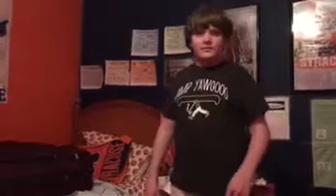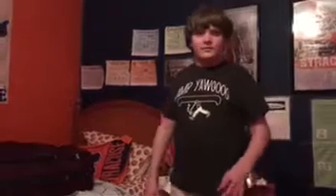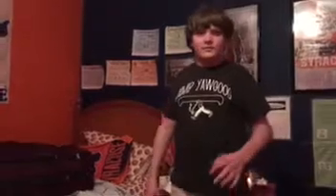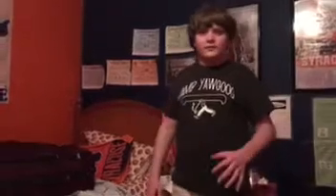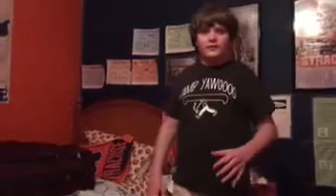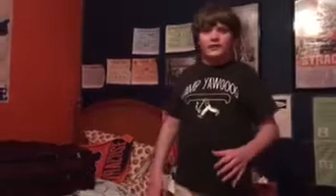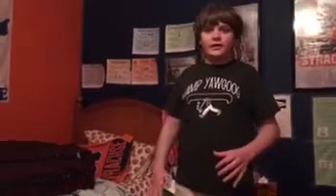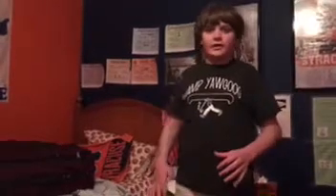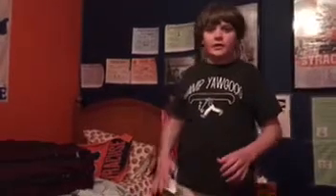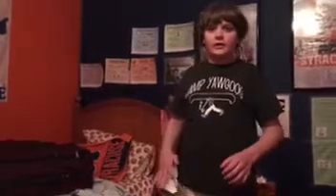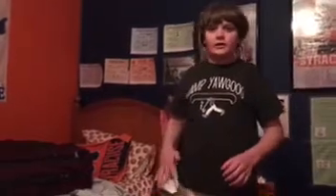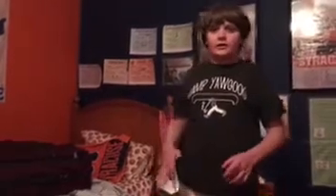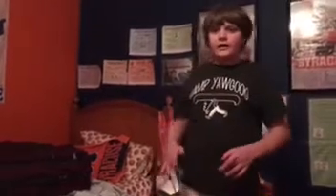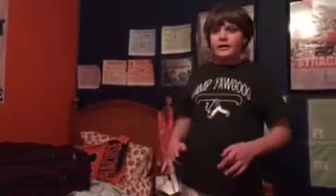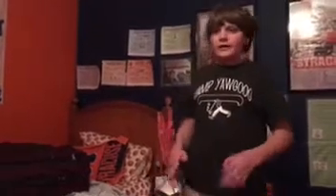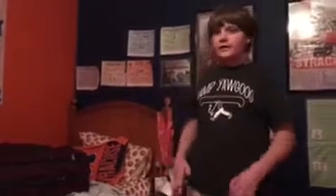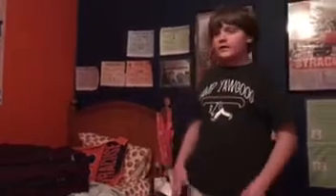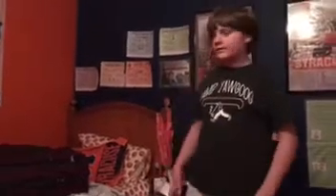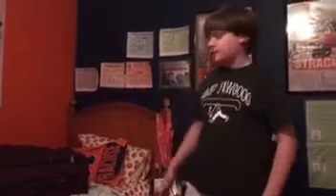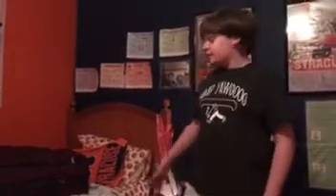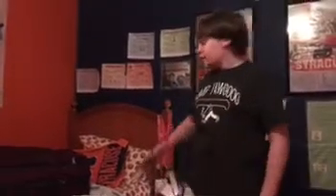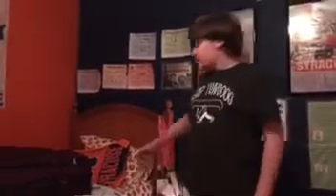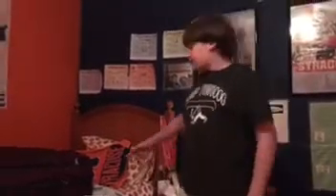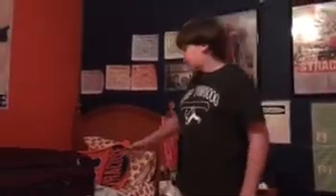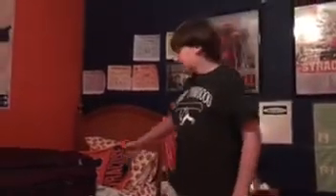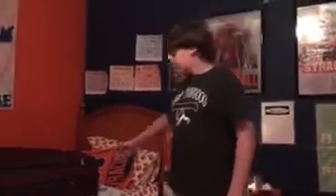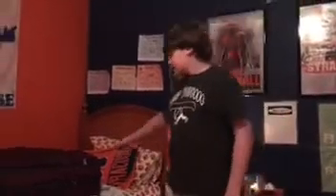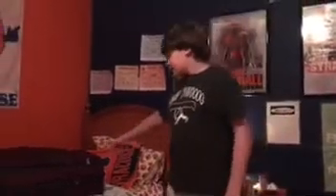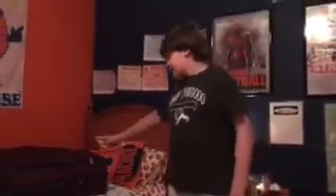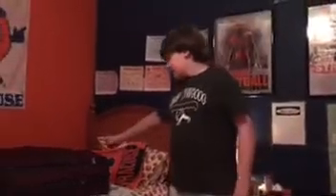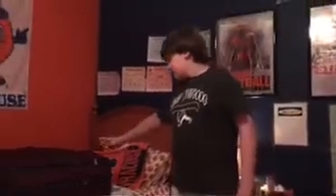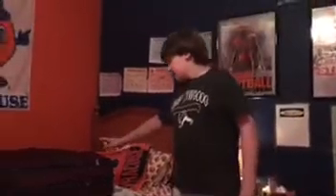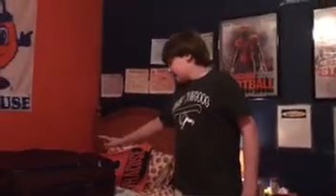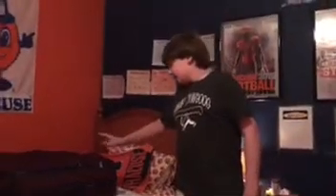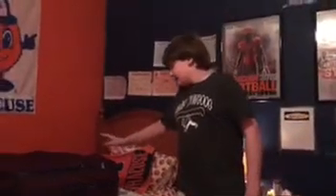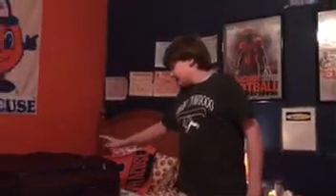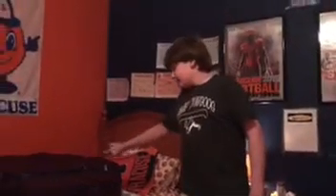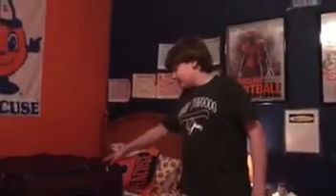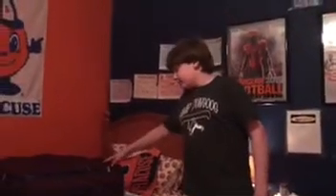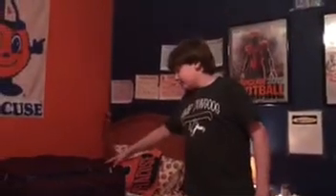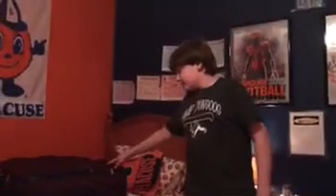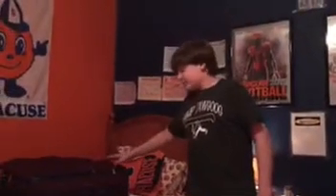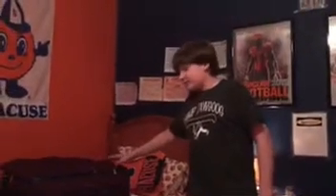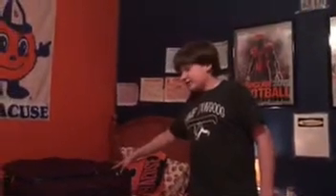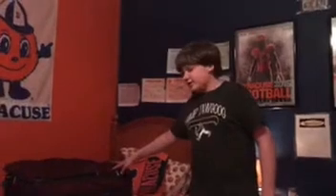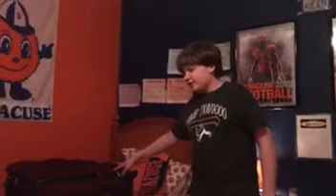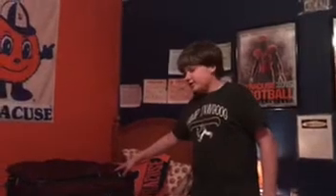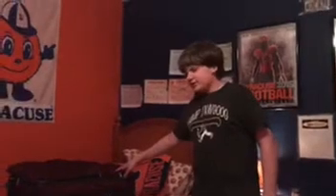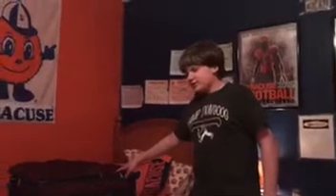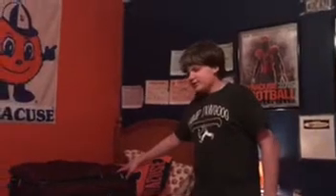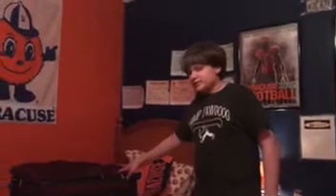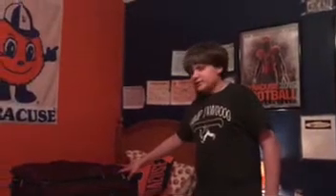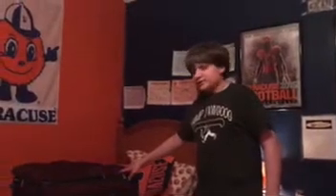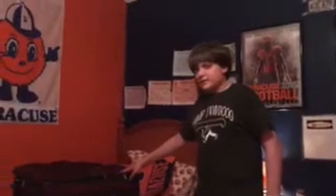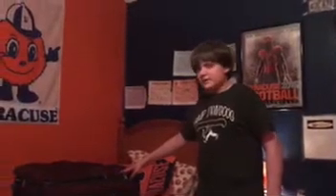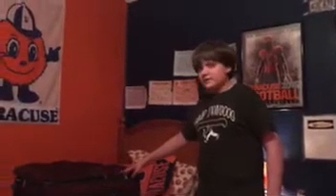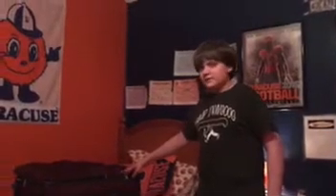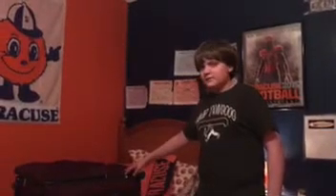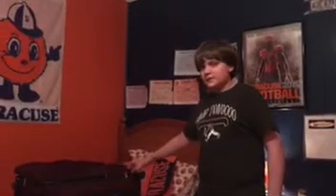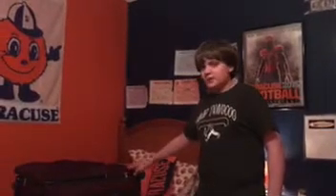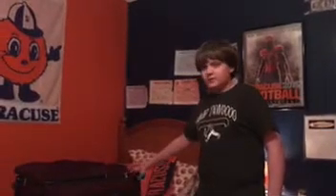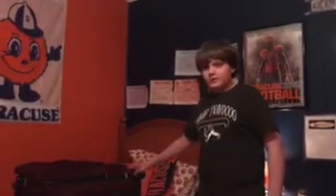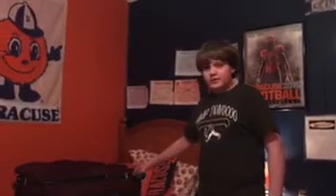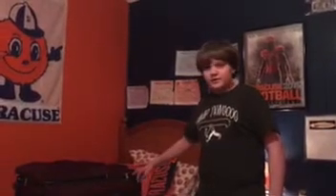I'm Oliver Agar, and I'm going to show you my emergency personal kit.